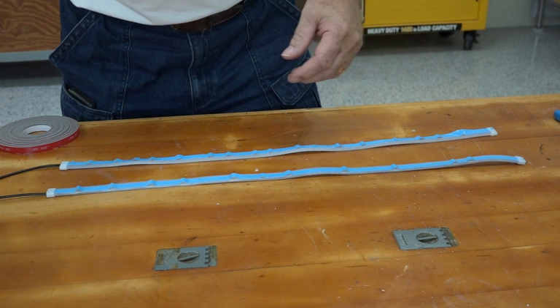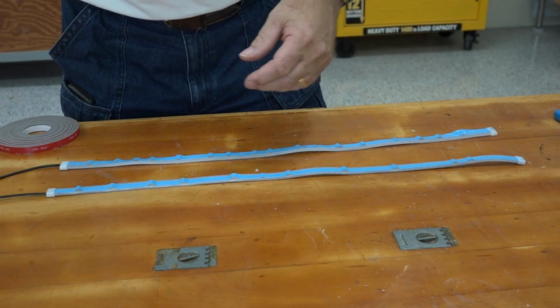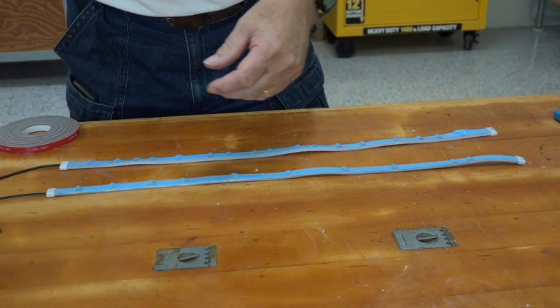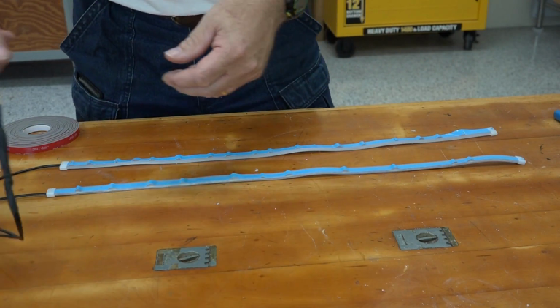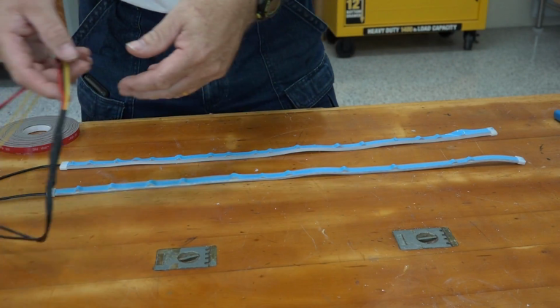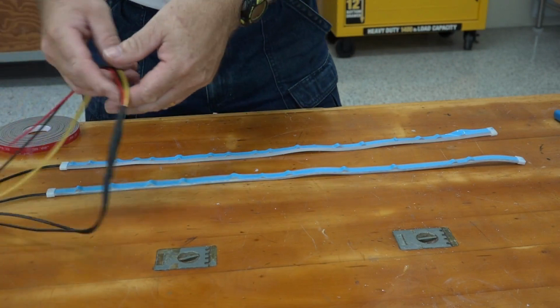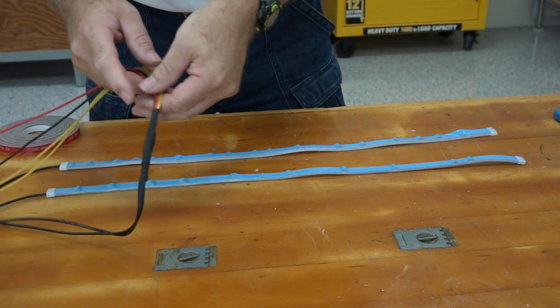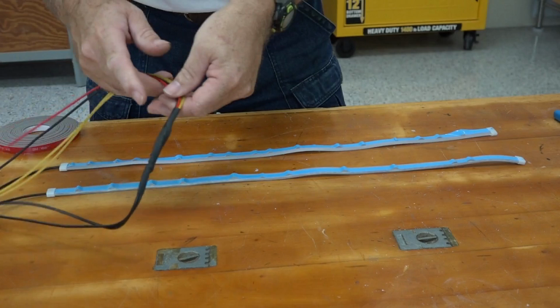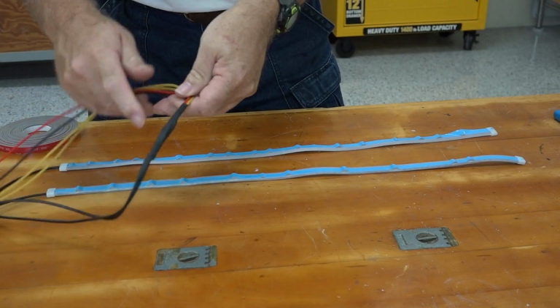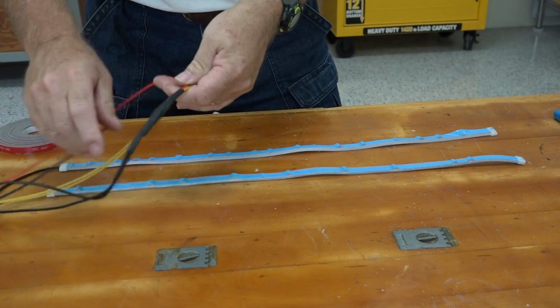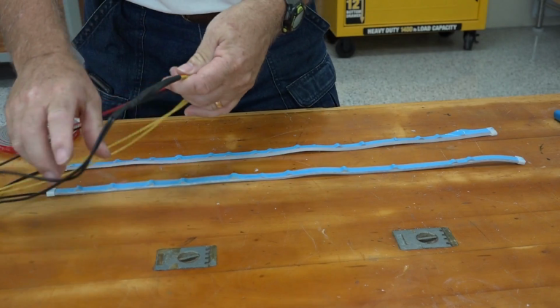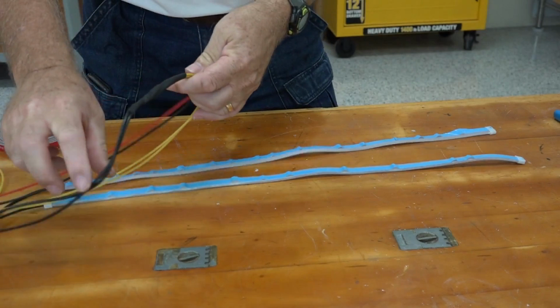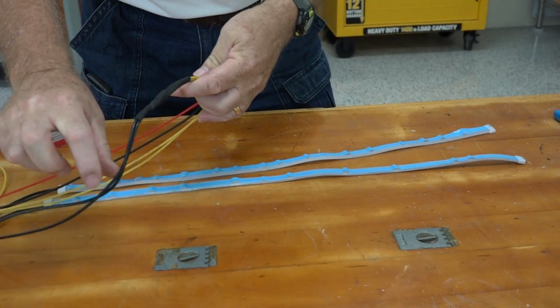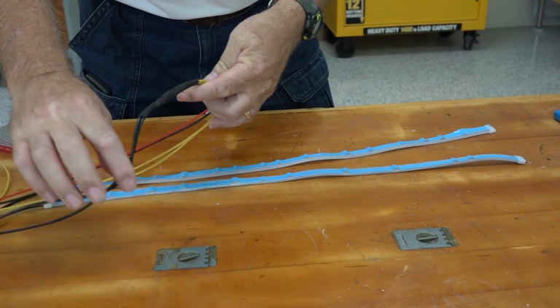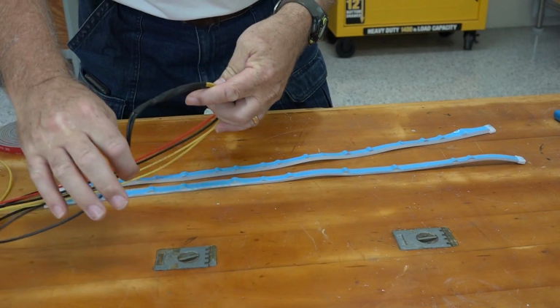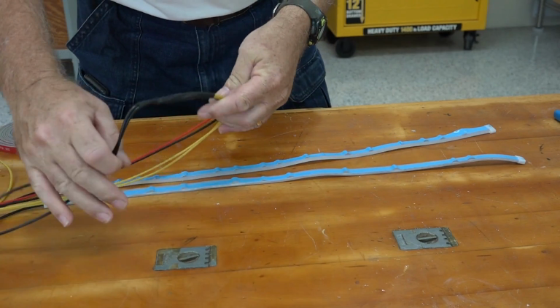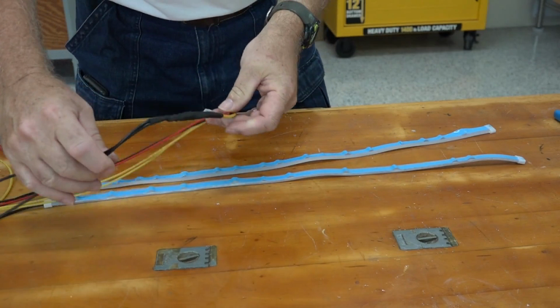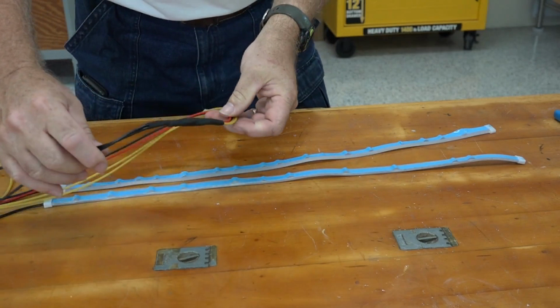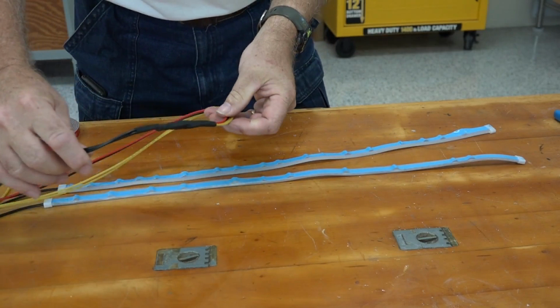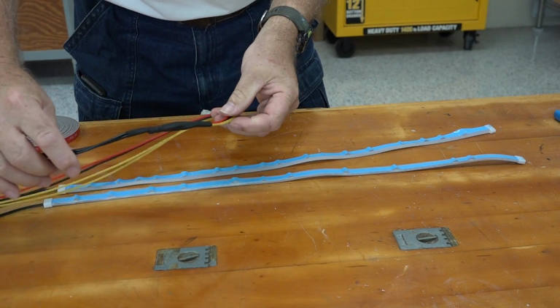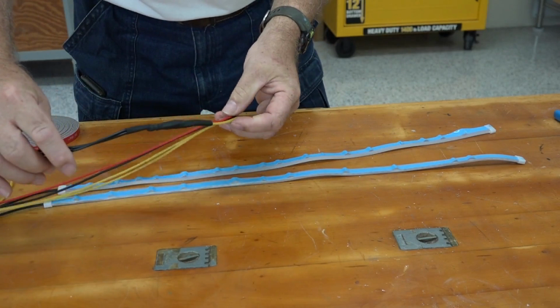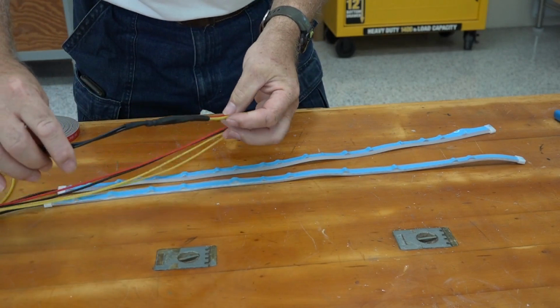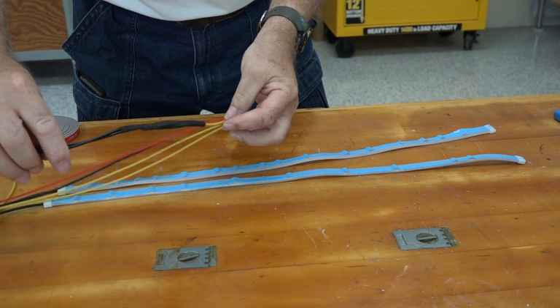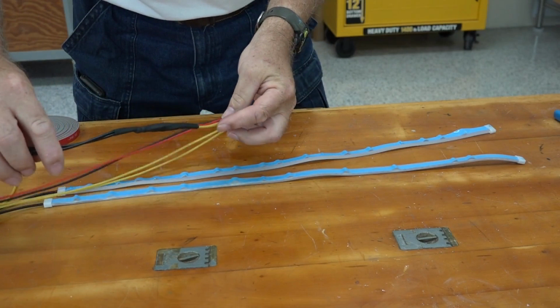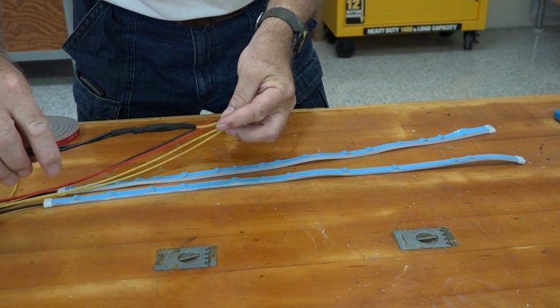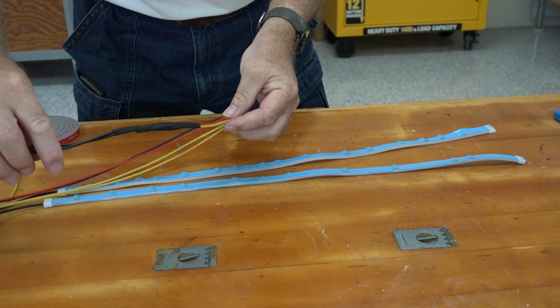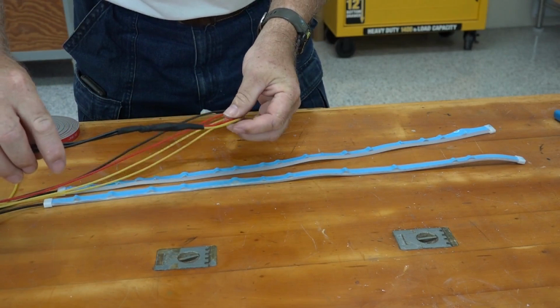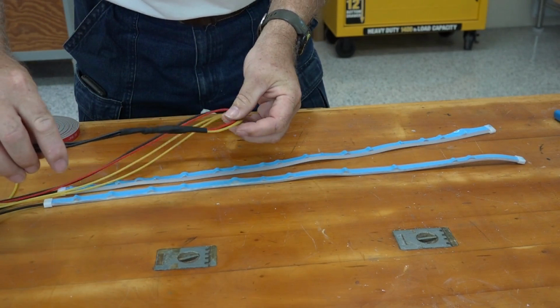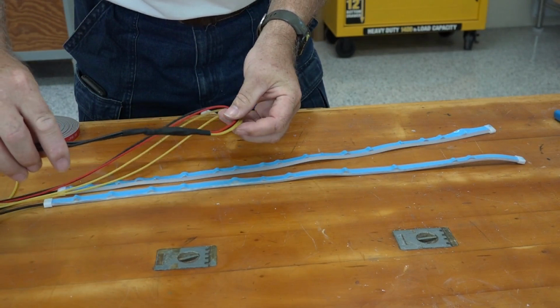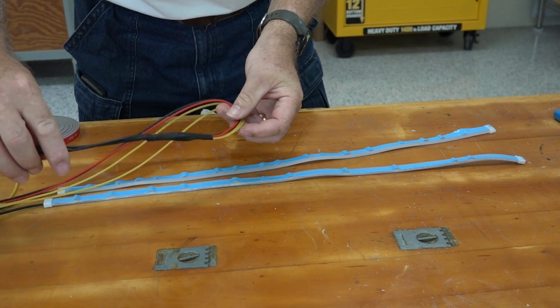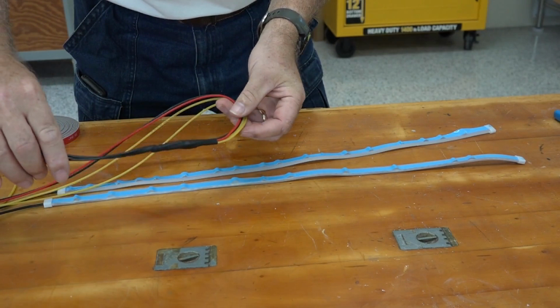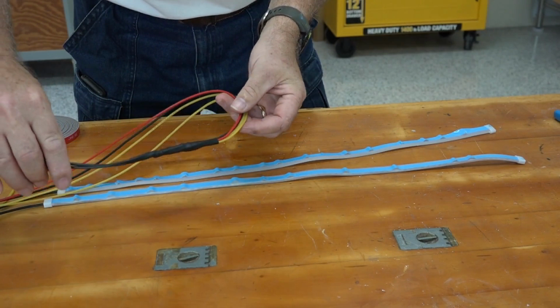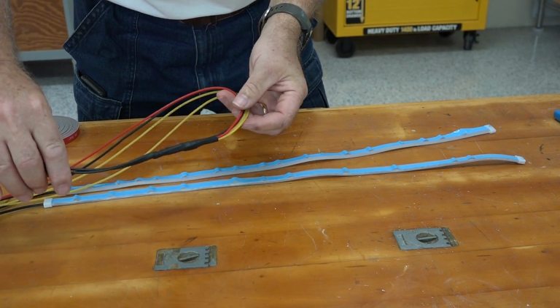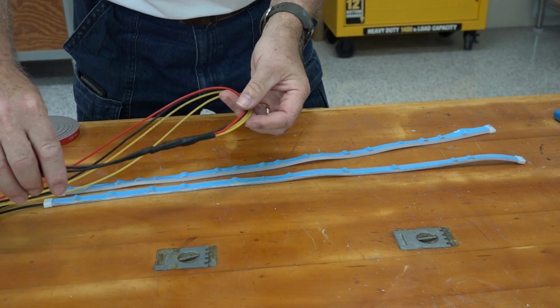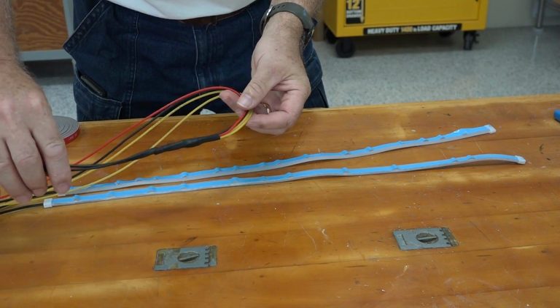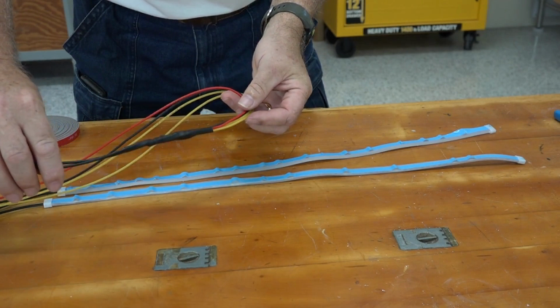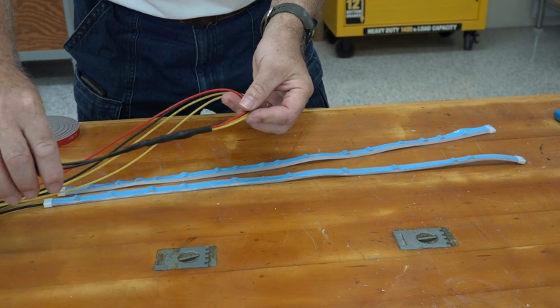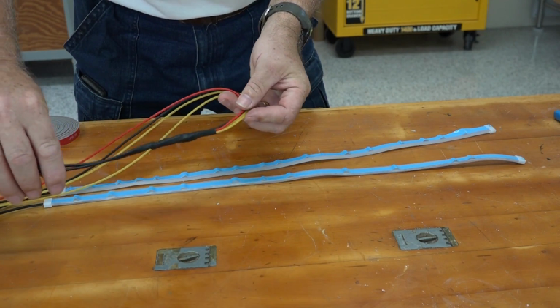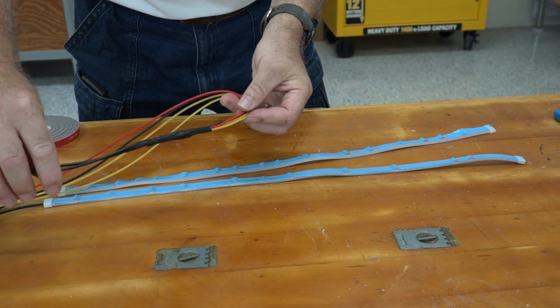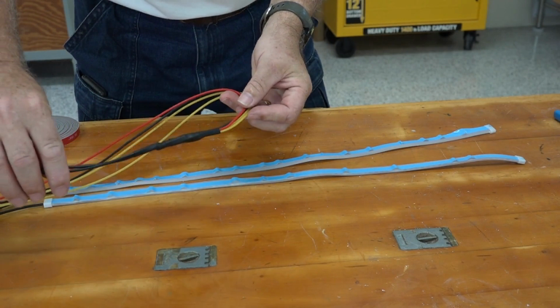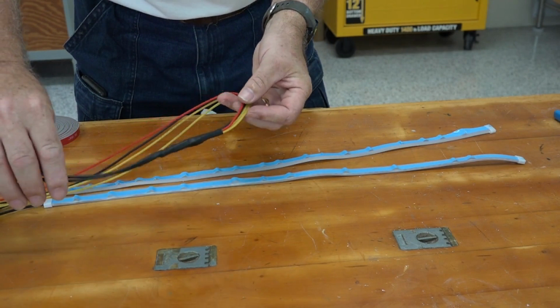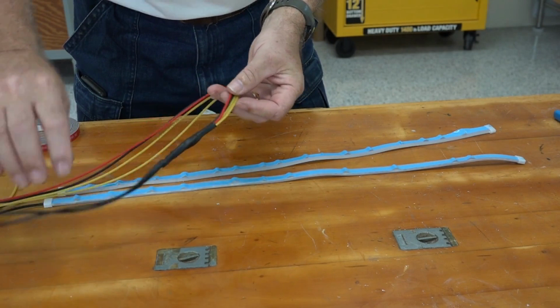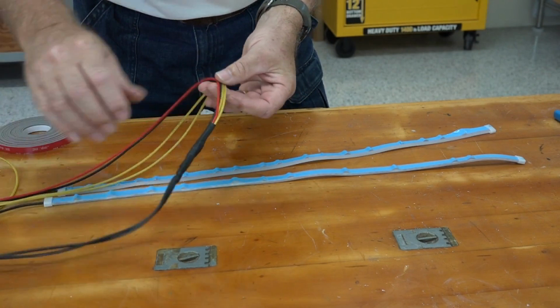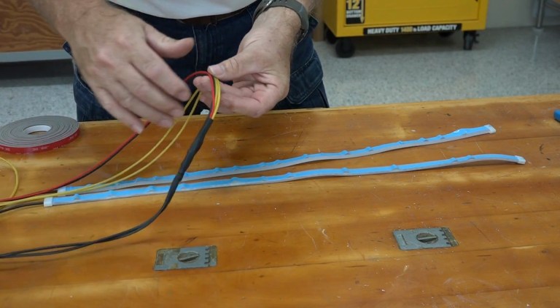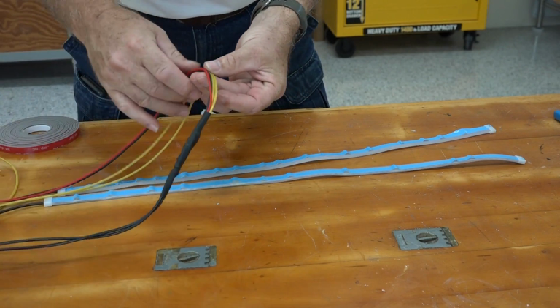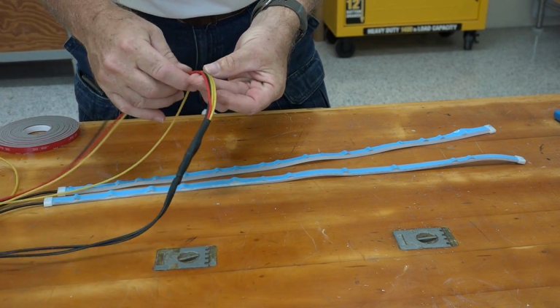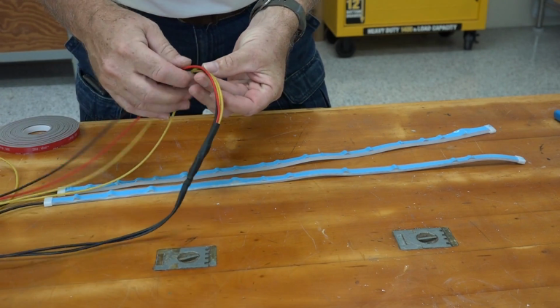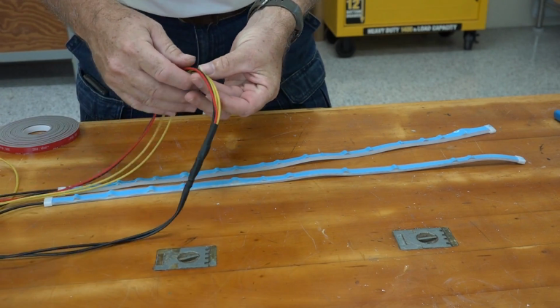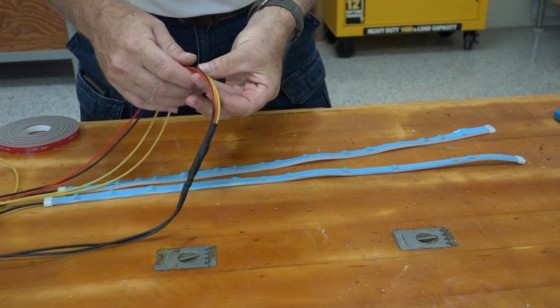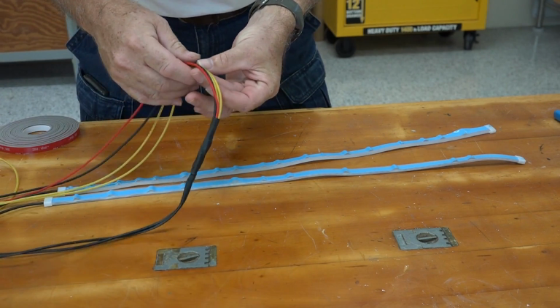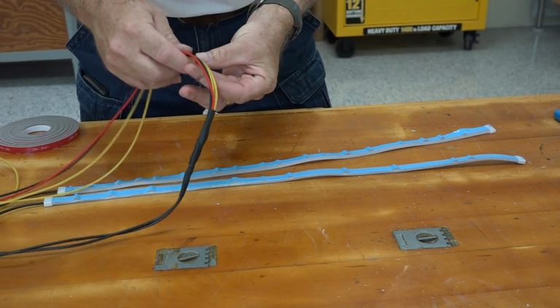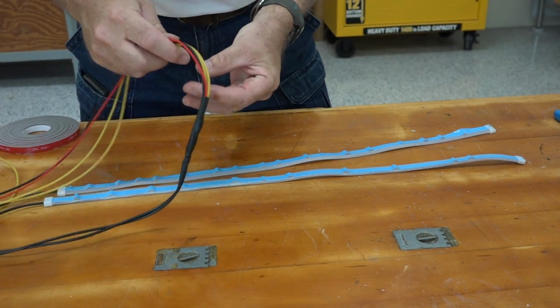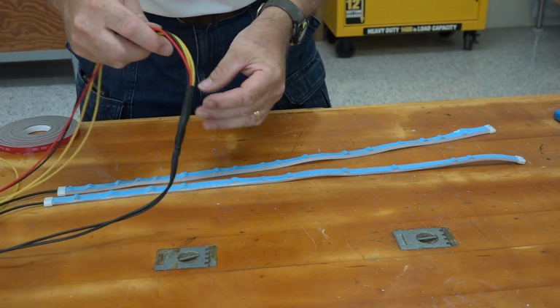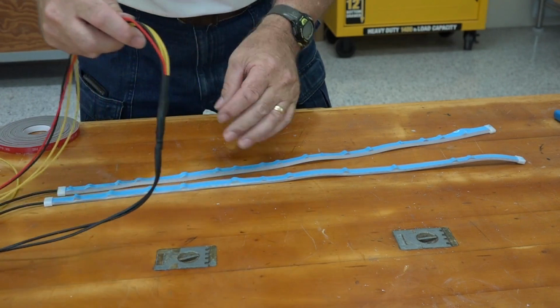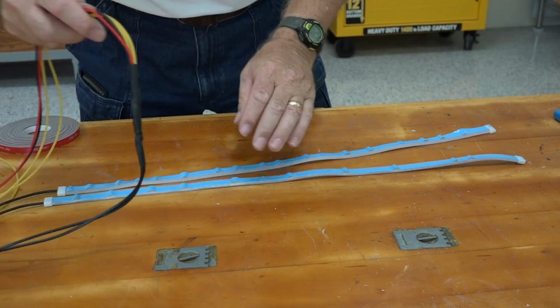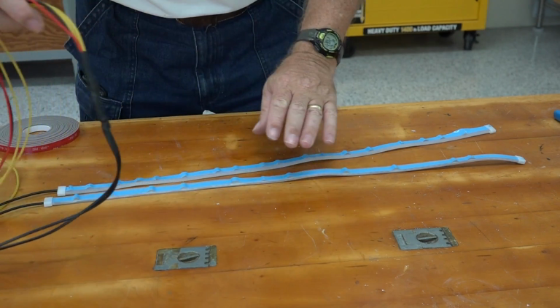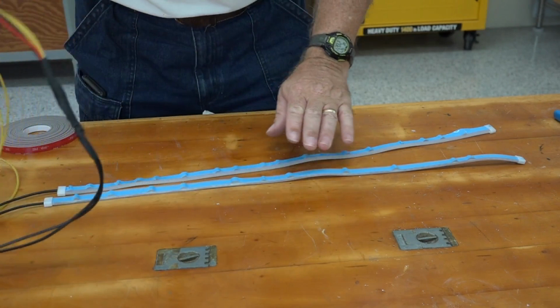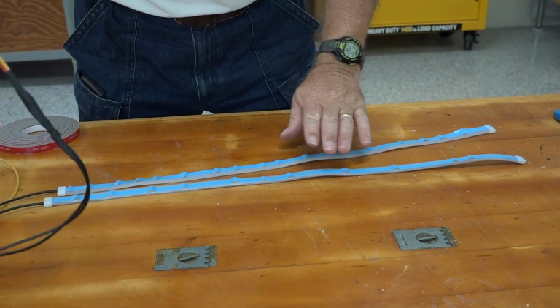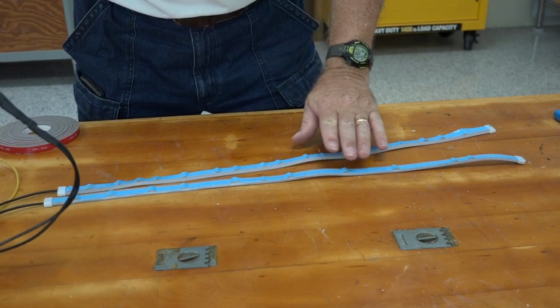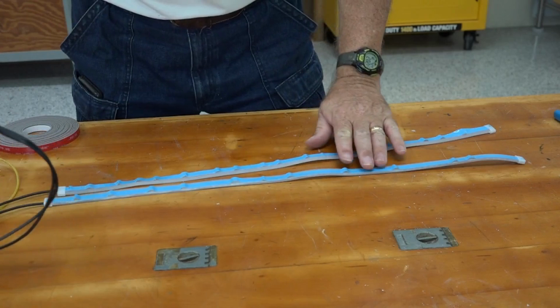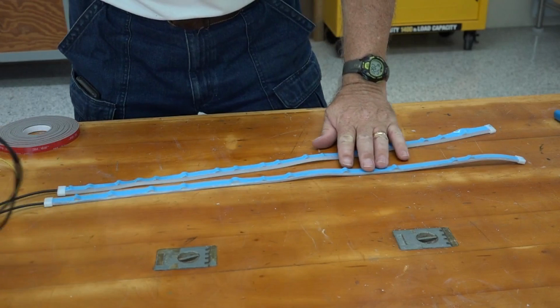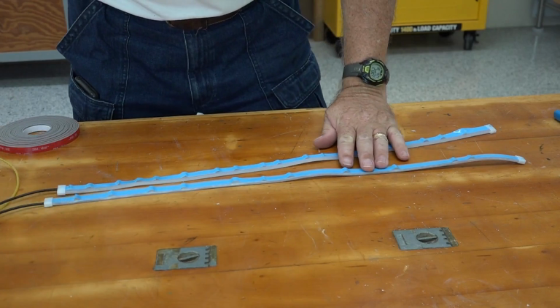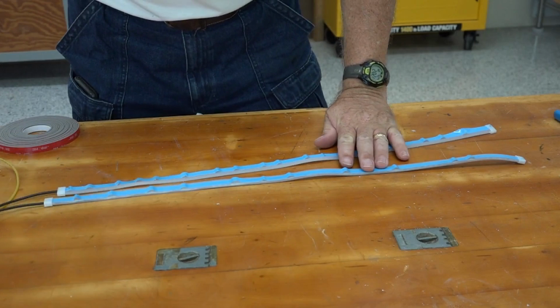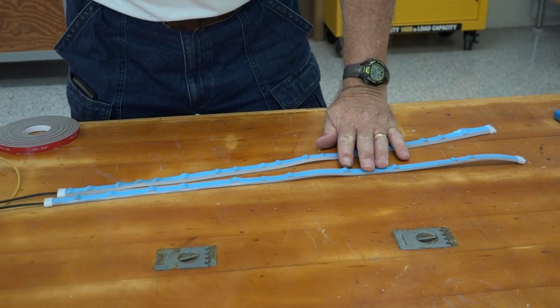Now that I got the wiring all shrink wrapped and perfect, that's ready to install.